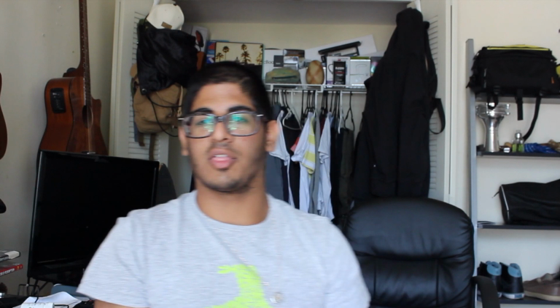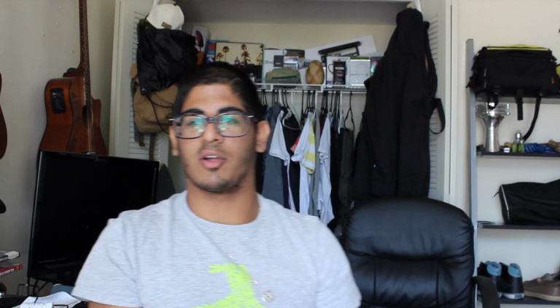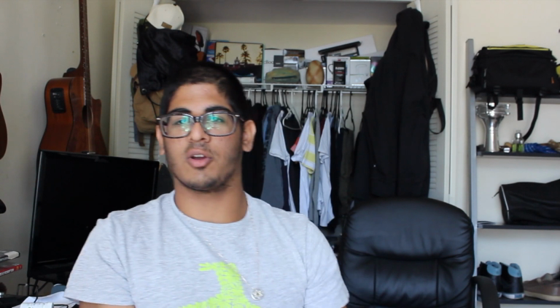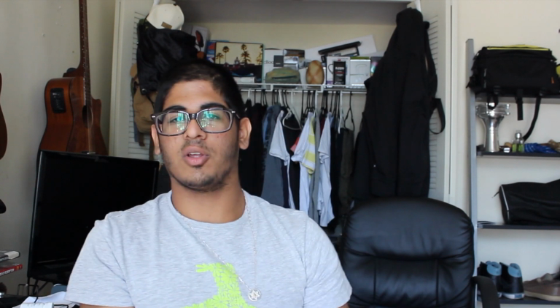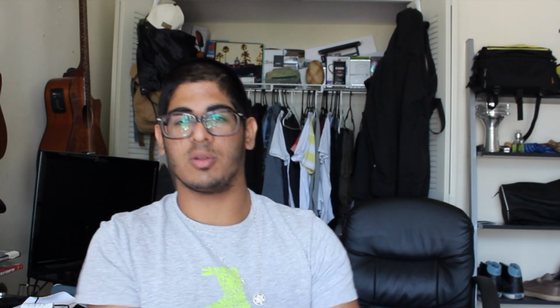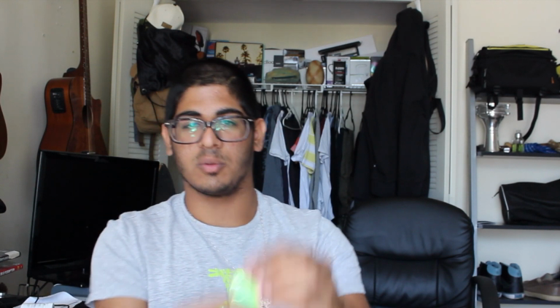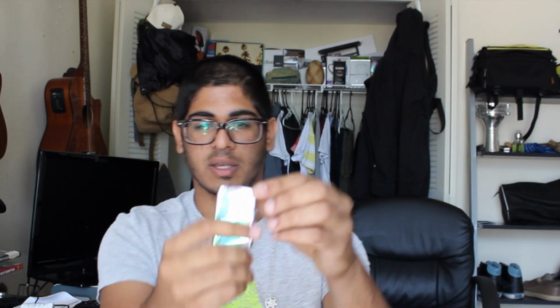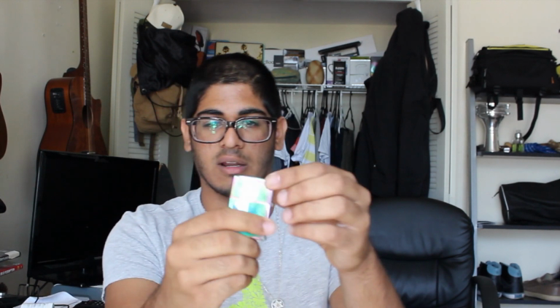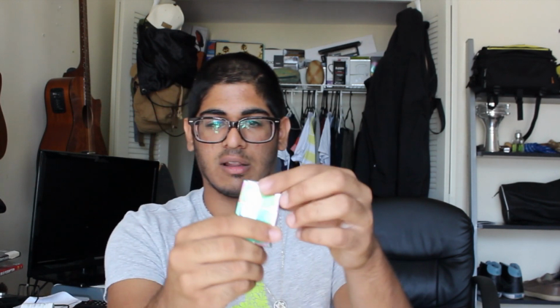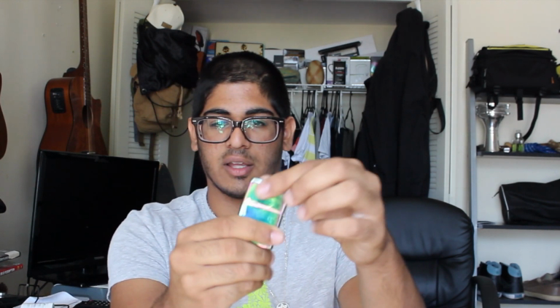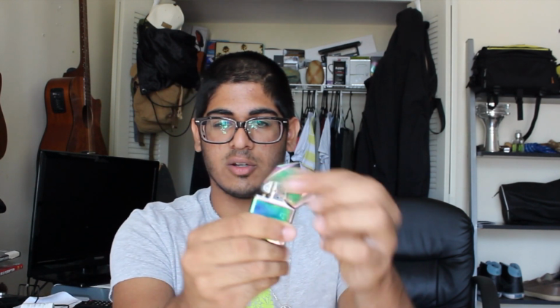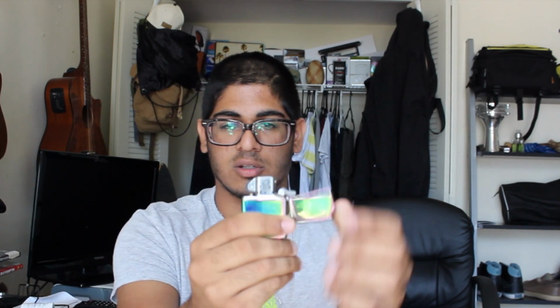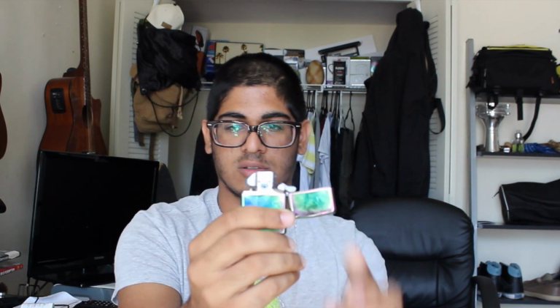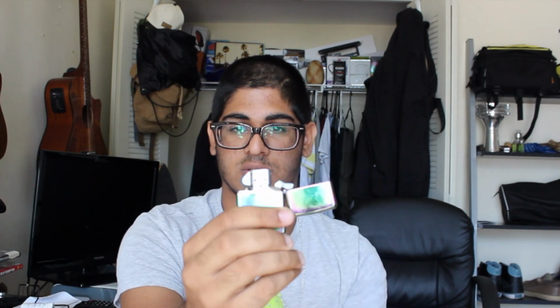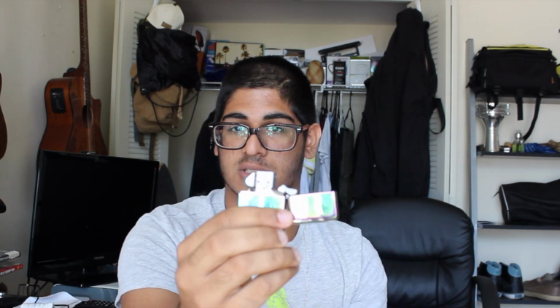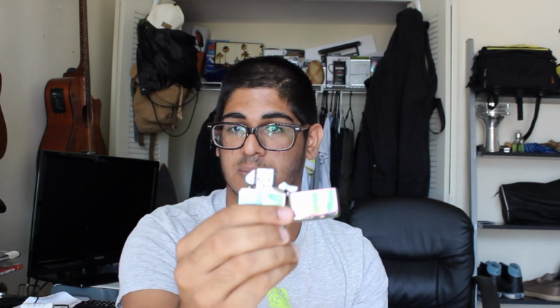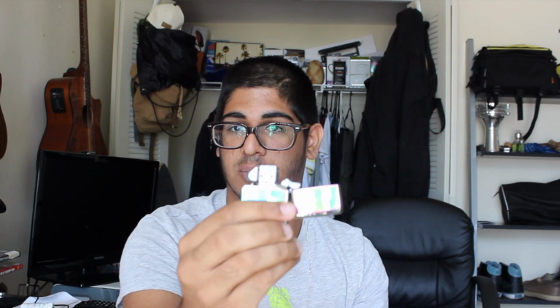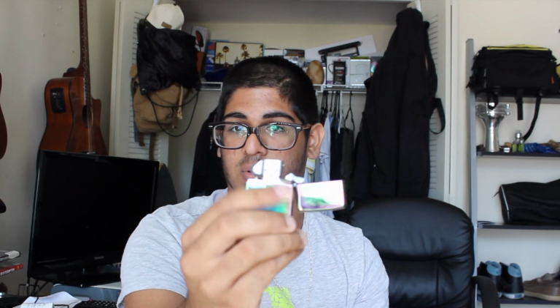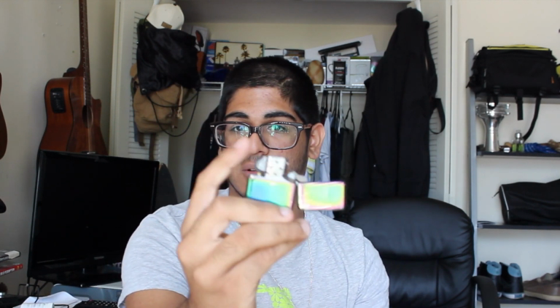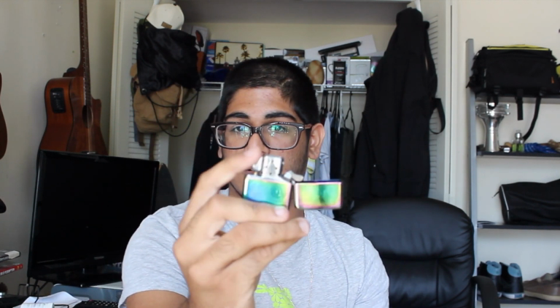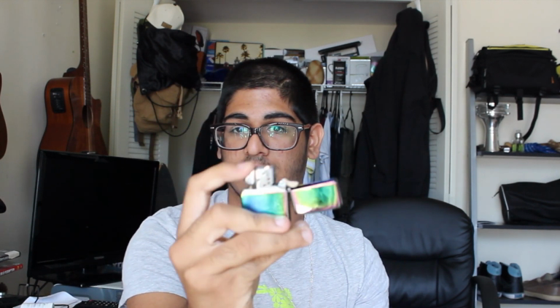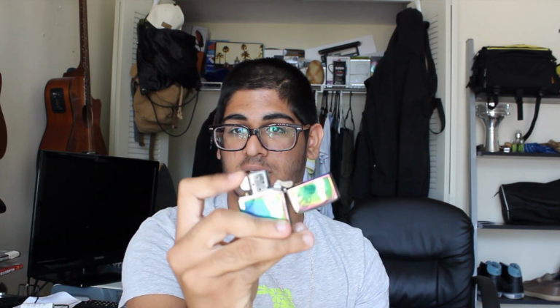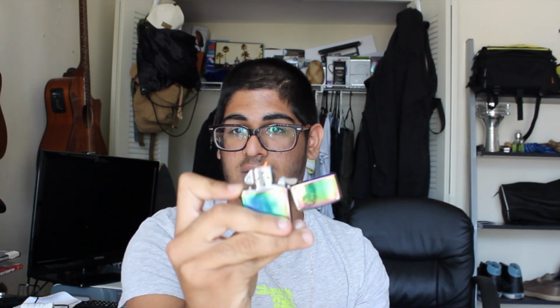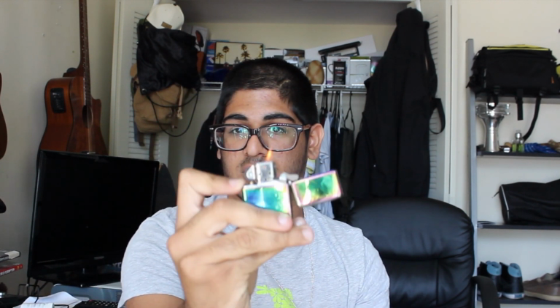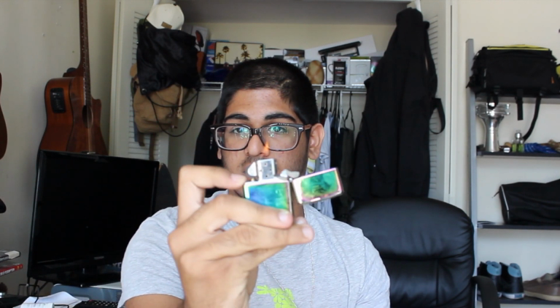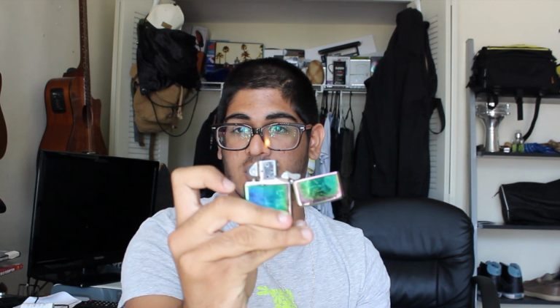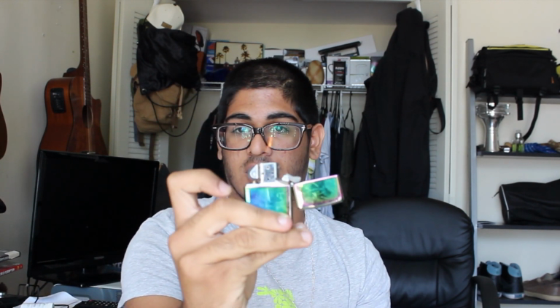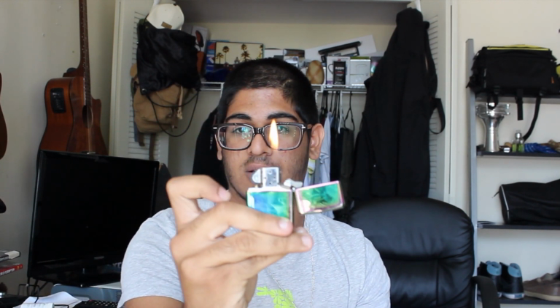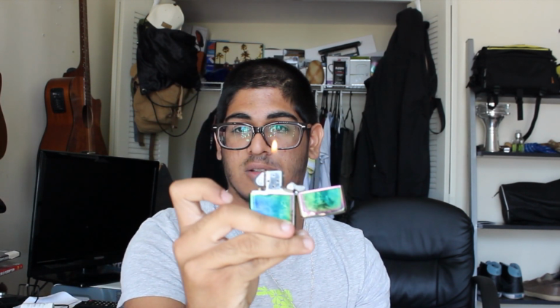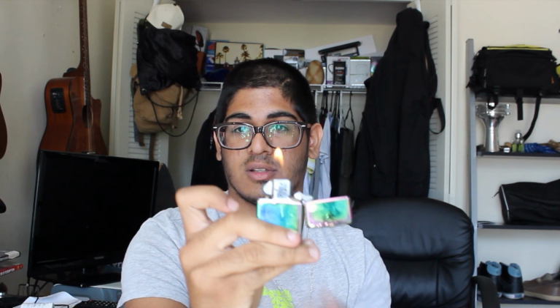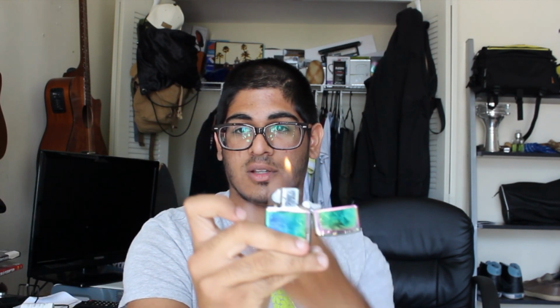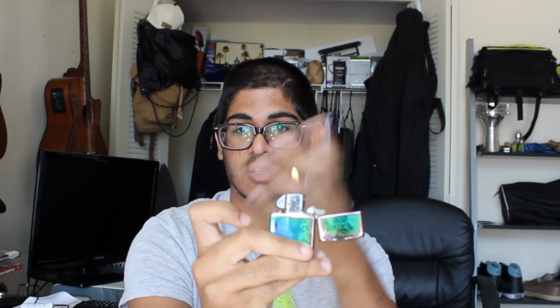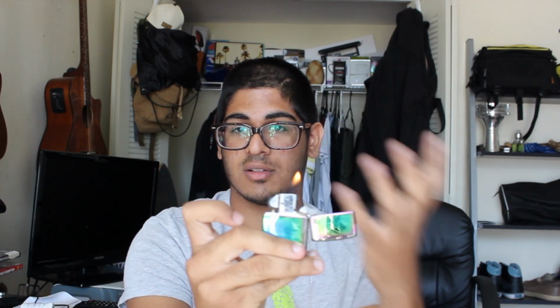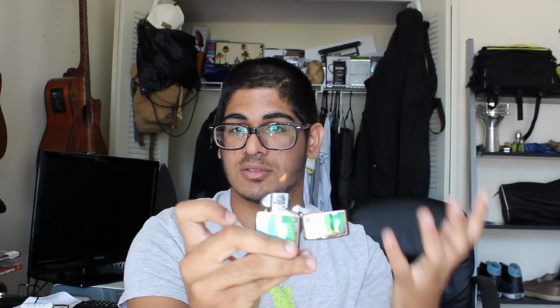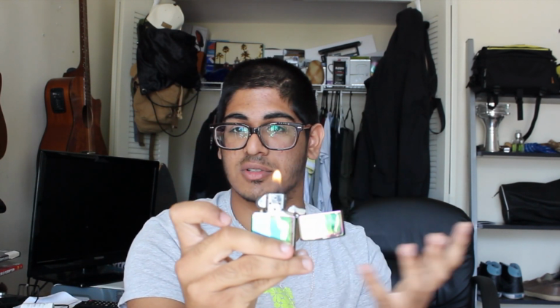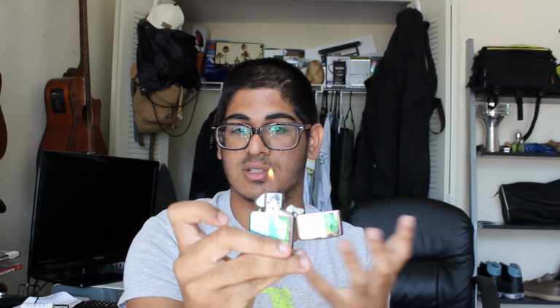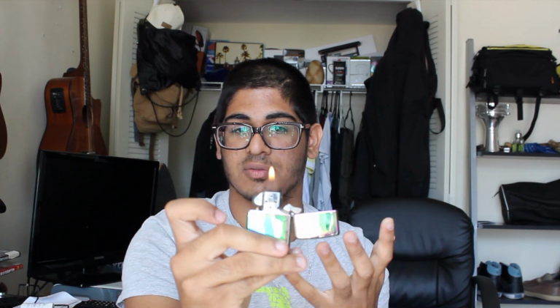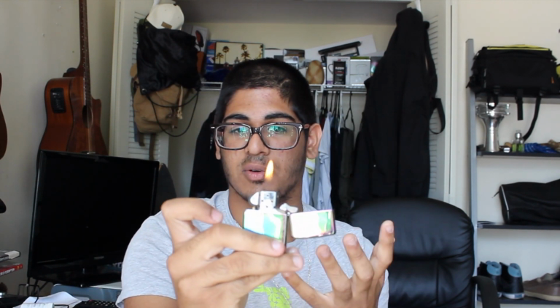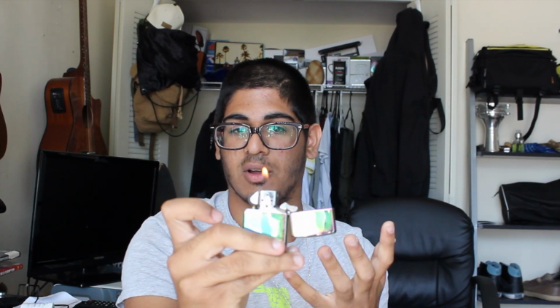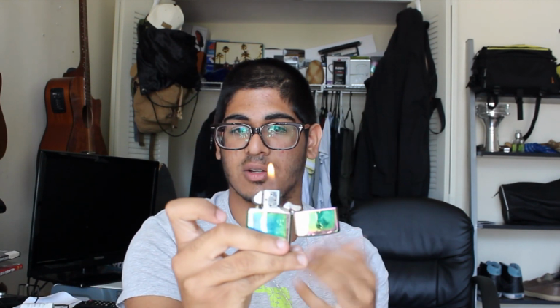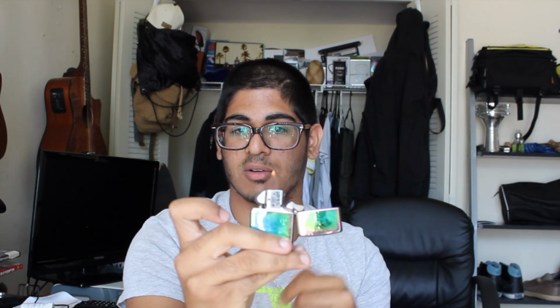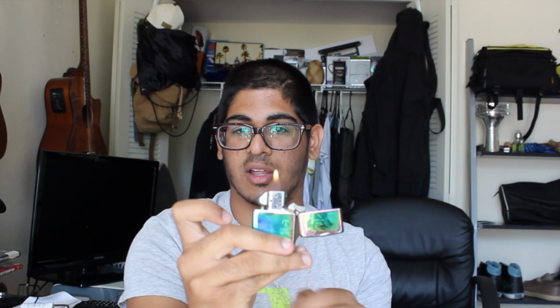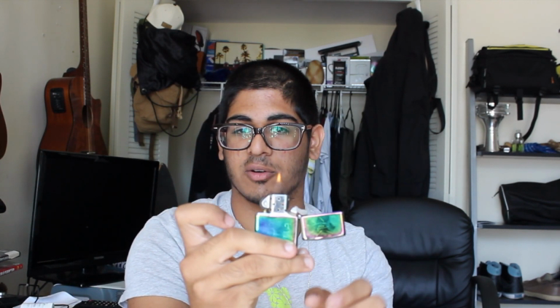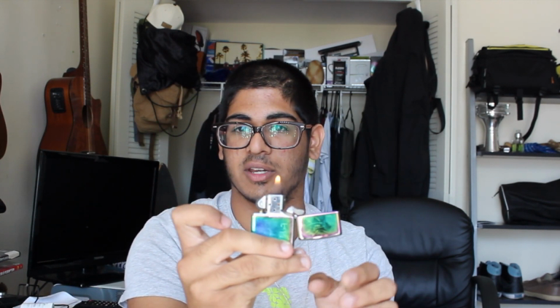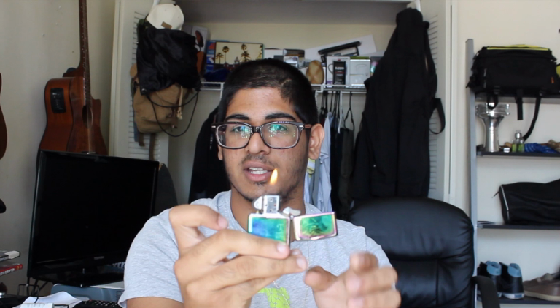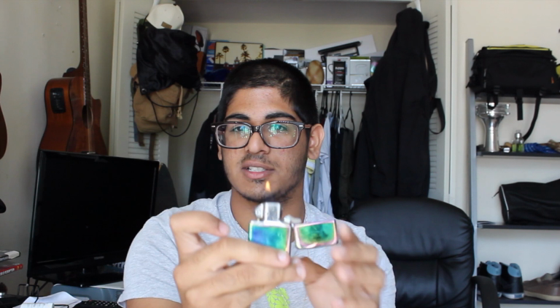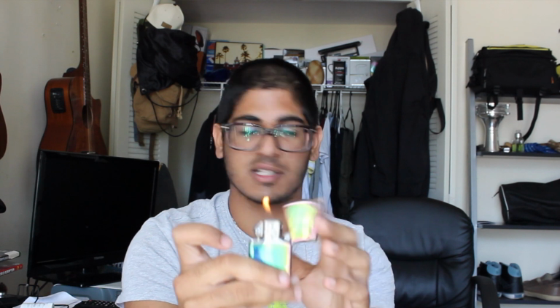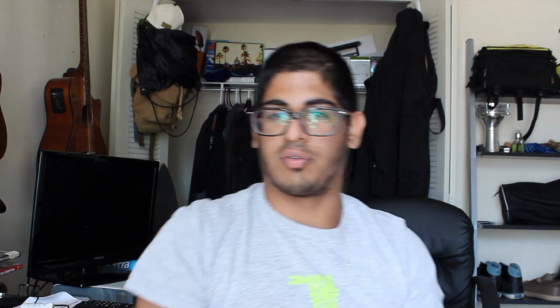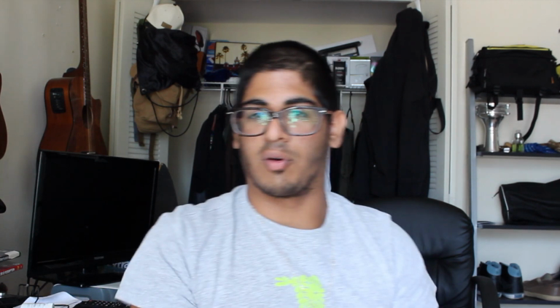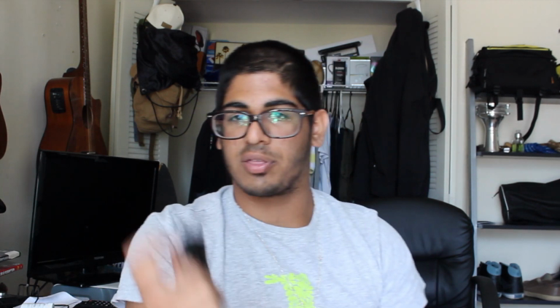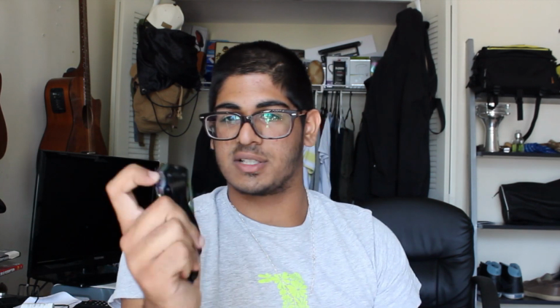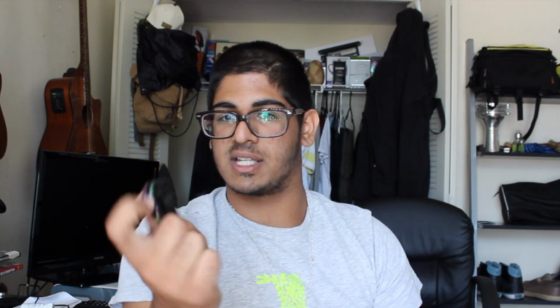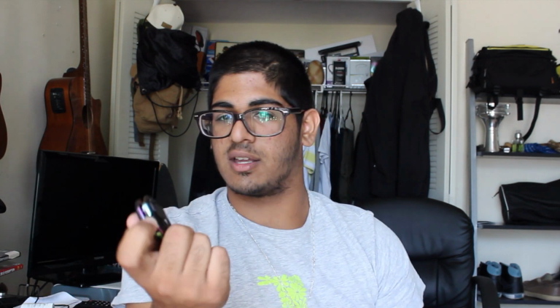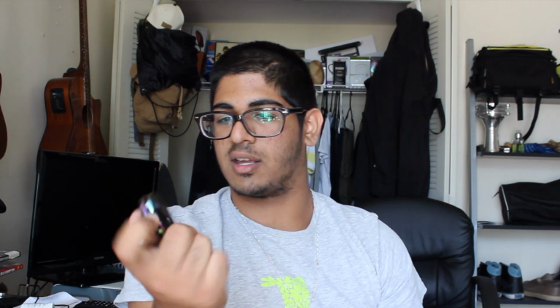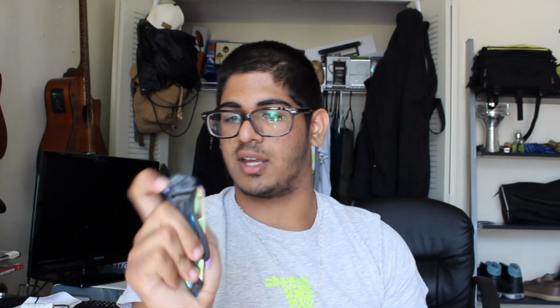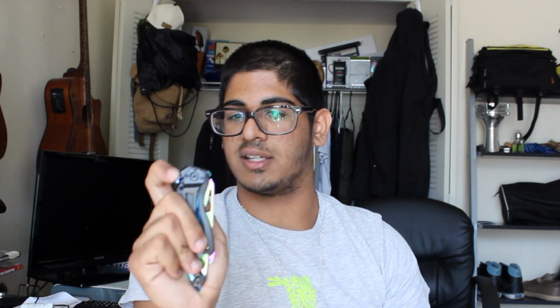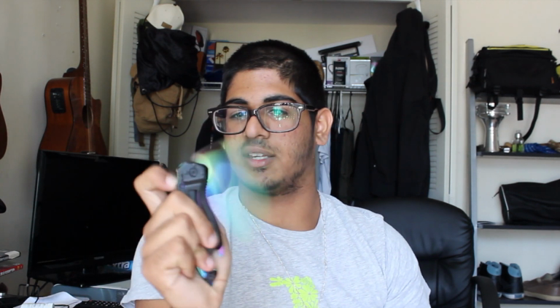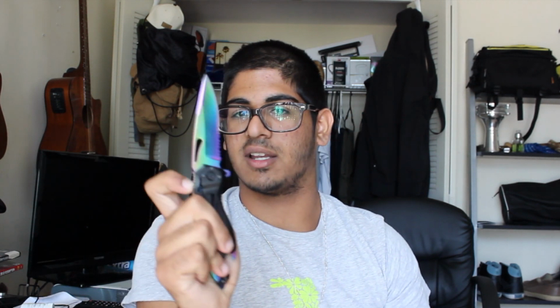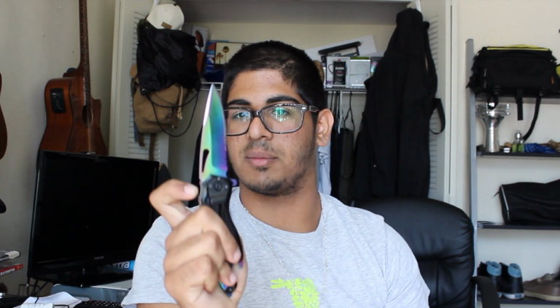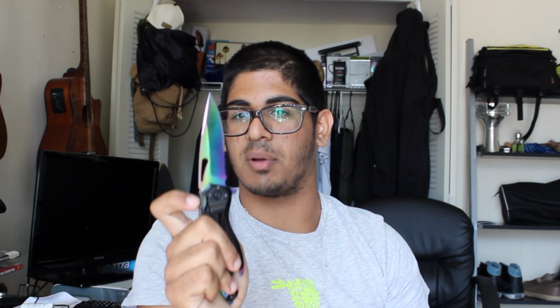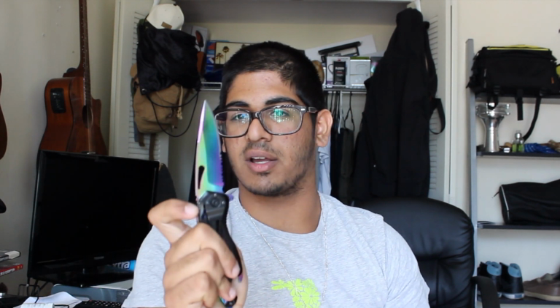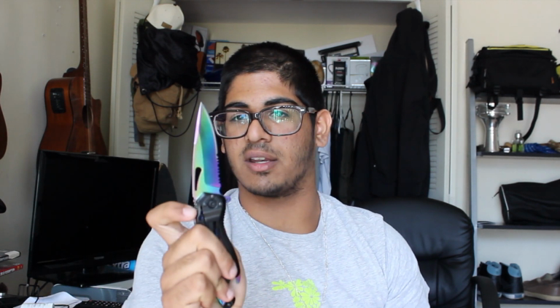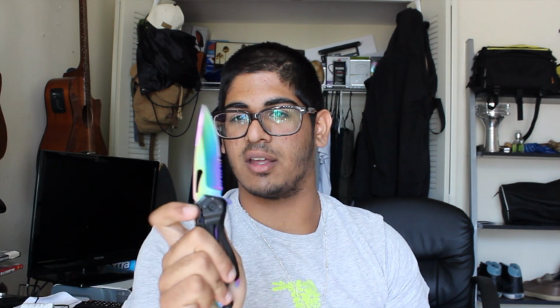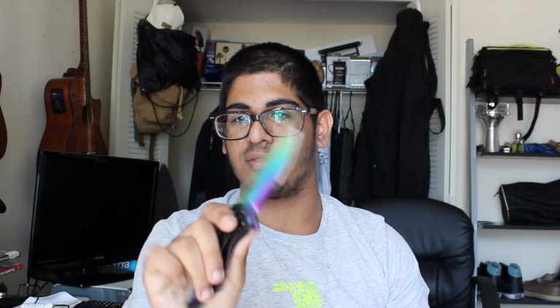Third, we've got a lighter, which is important, just for all your lighter needs. Fourth is a handy dandy pocket knife.